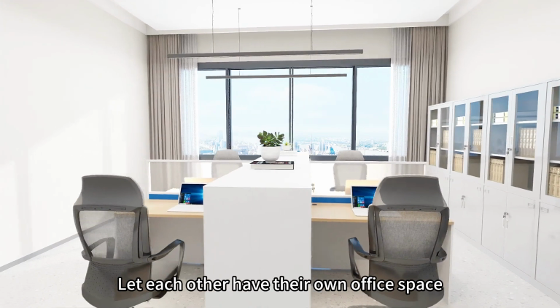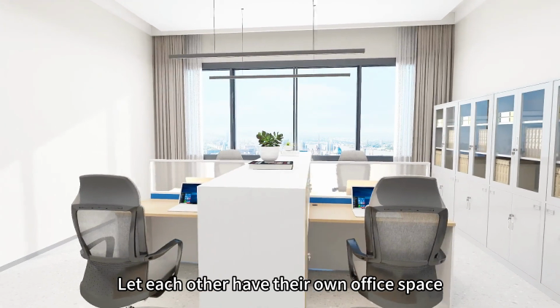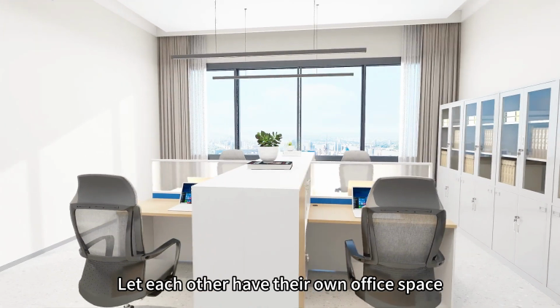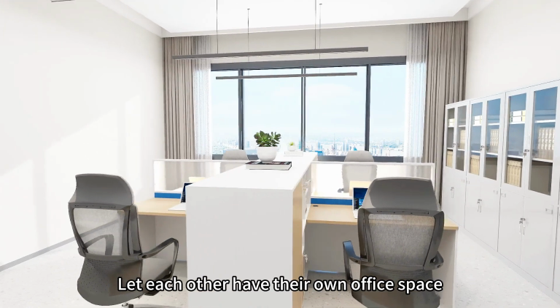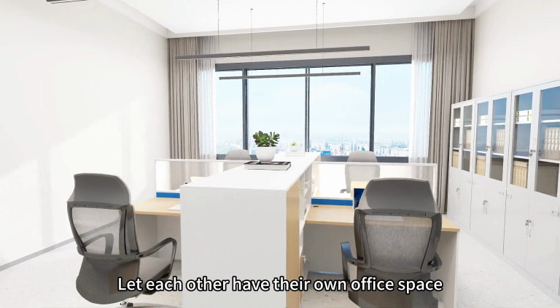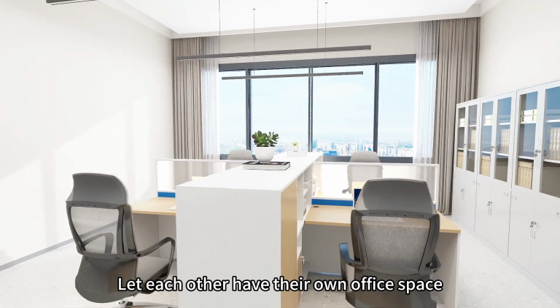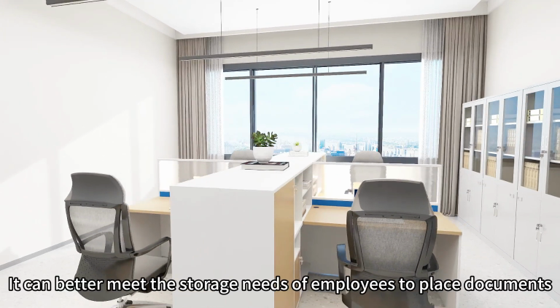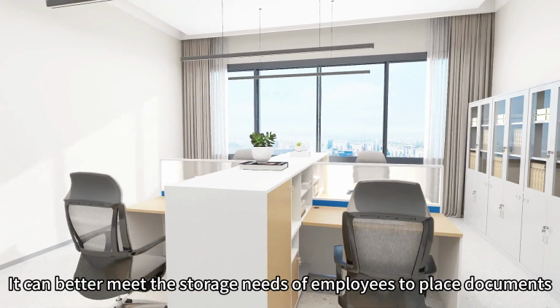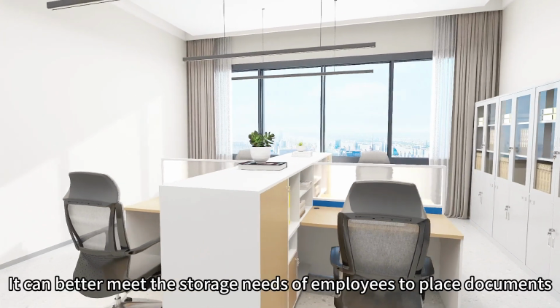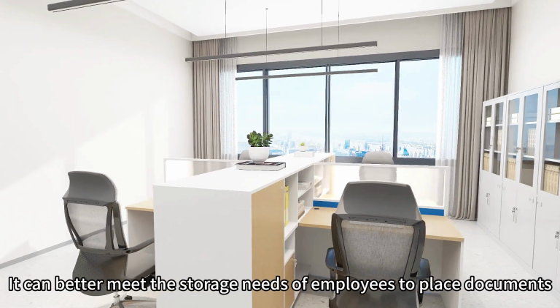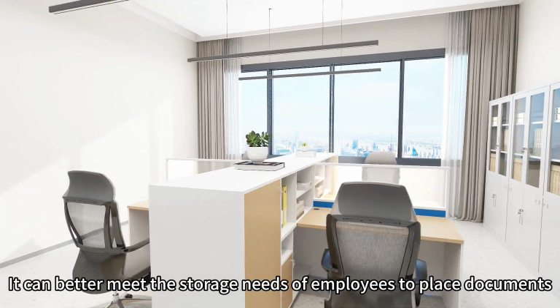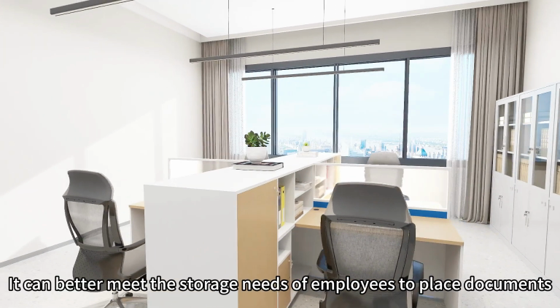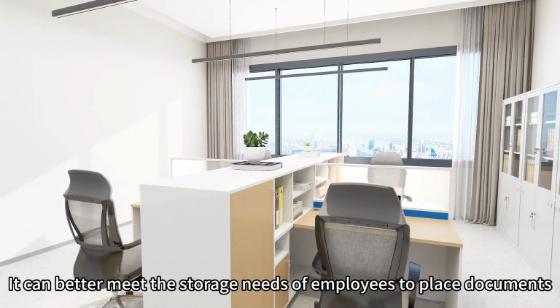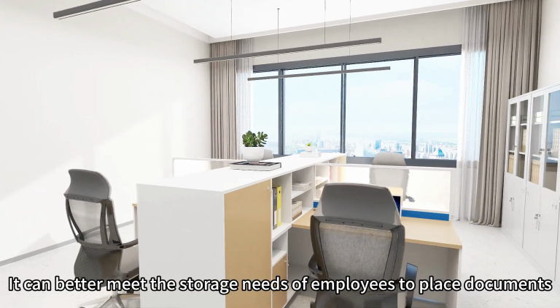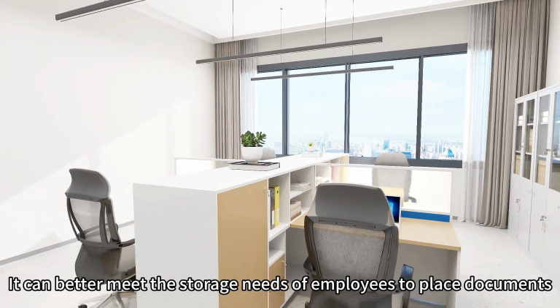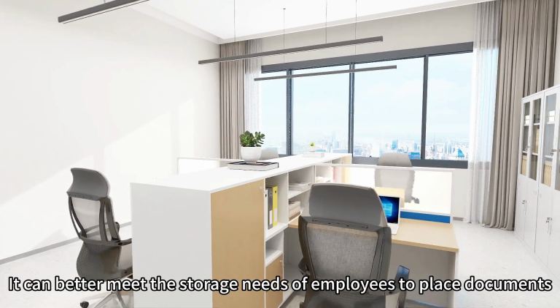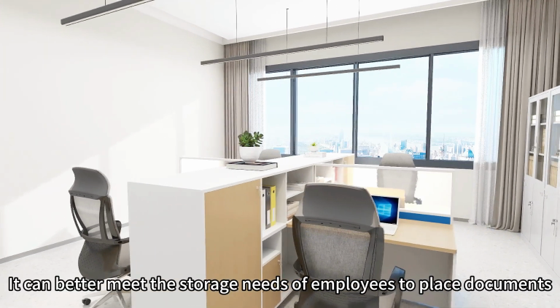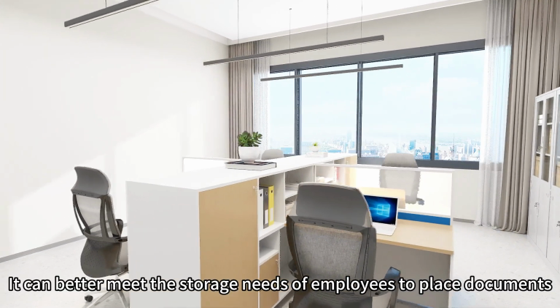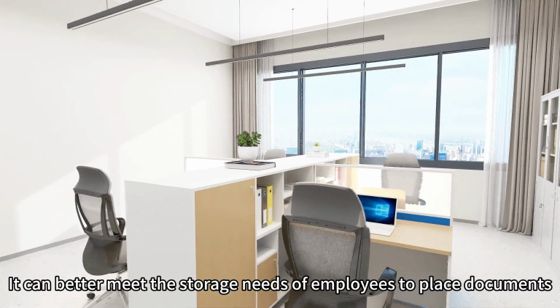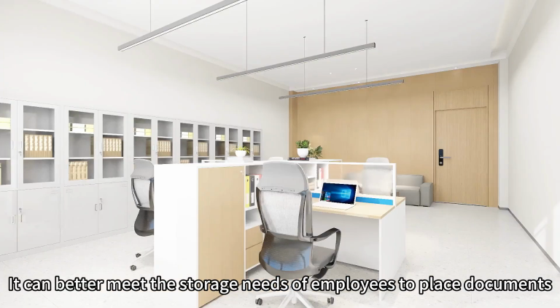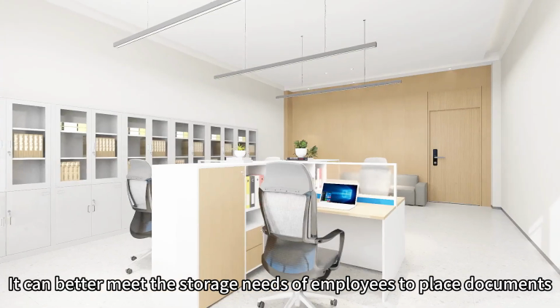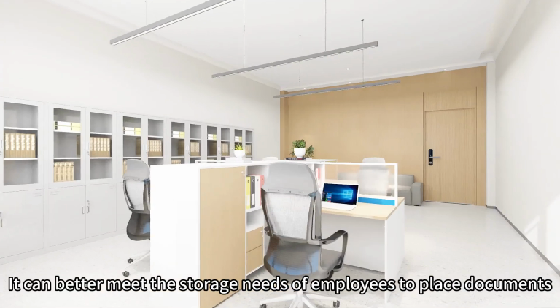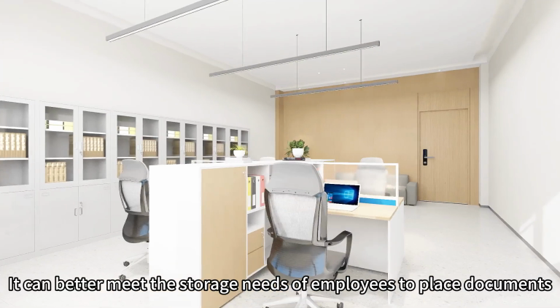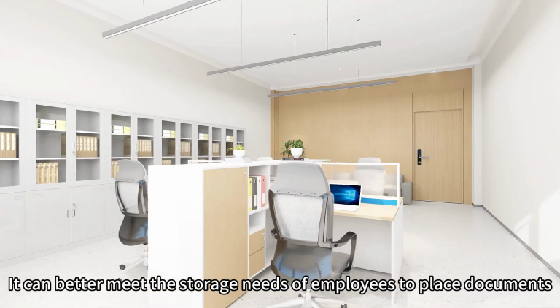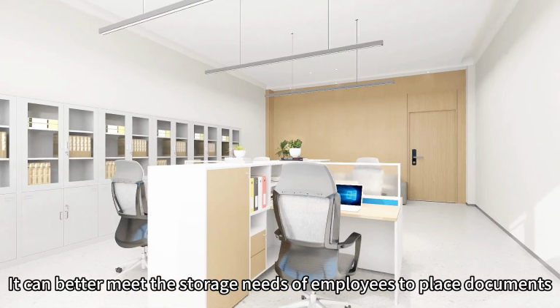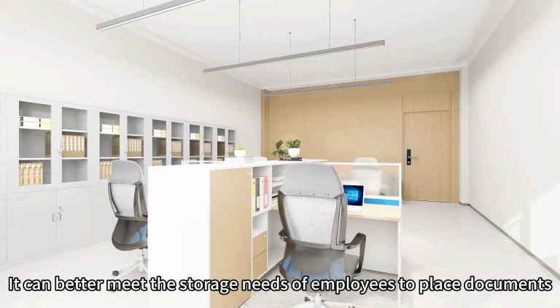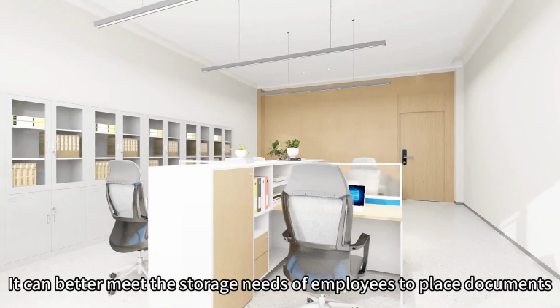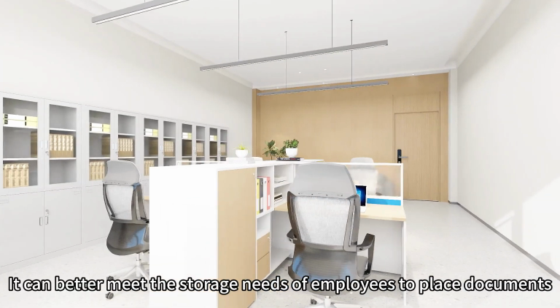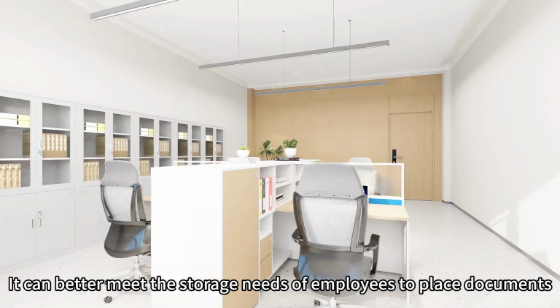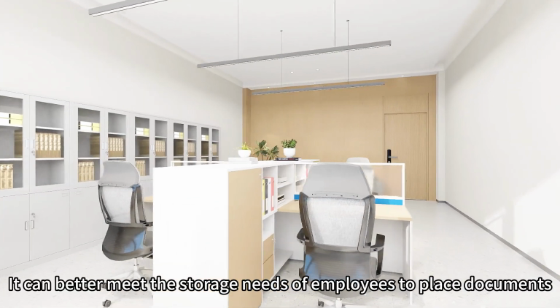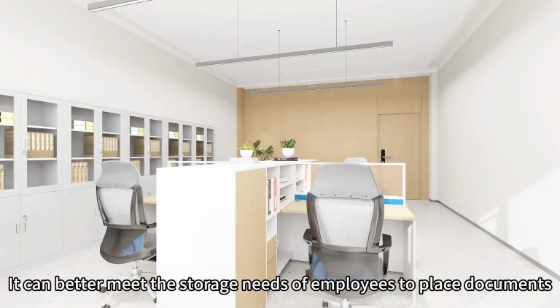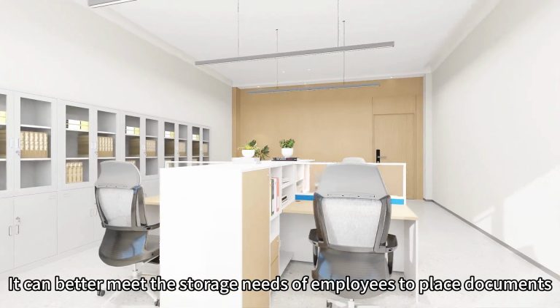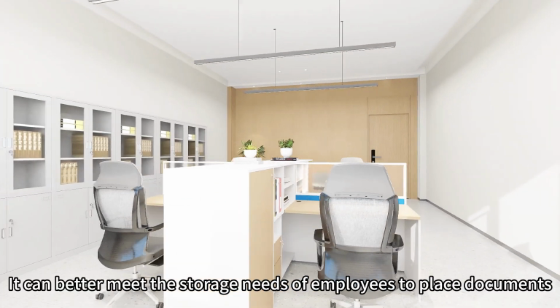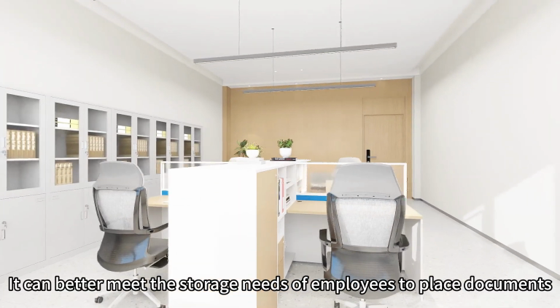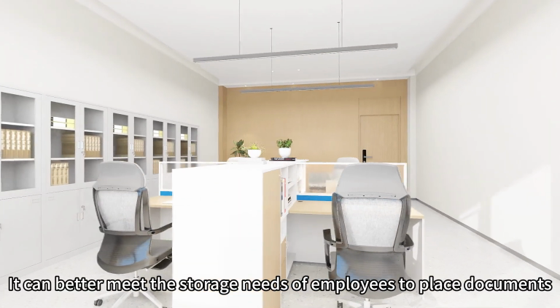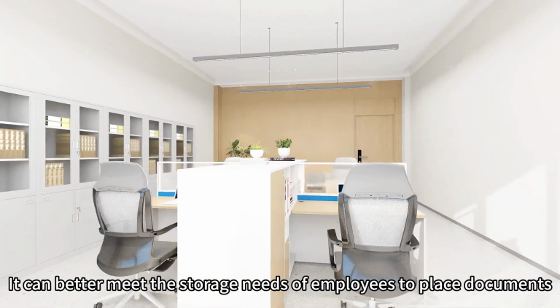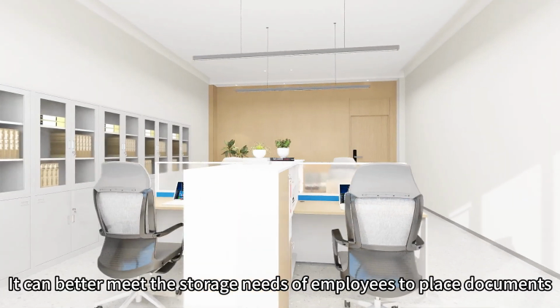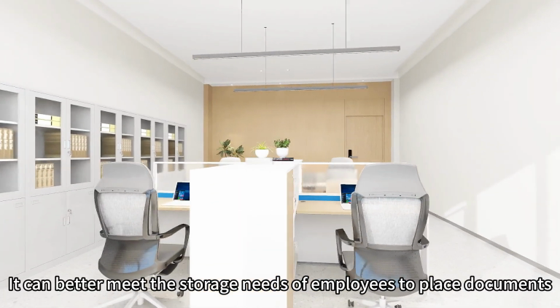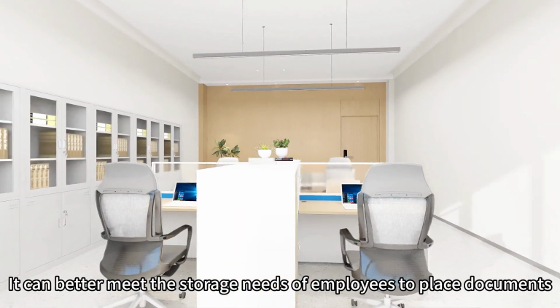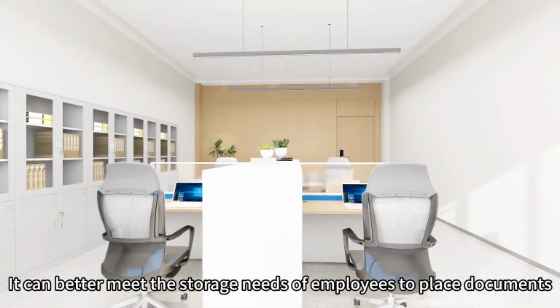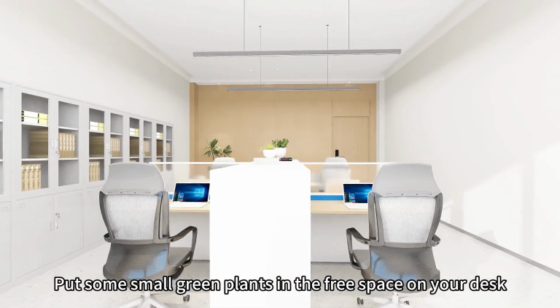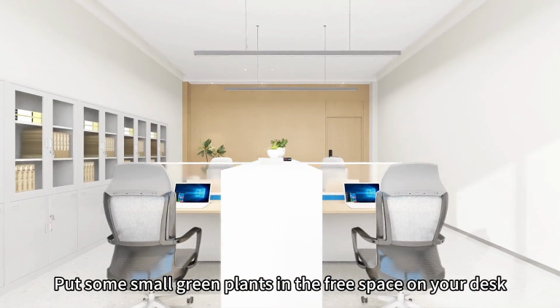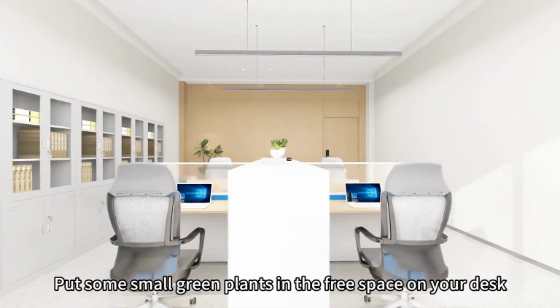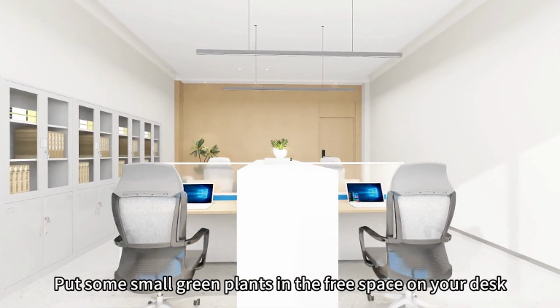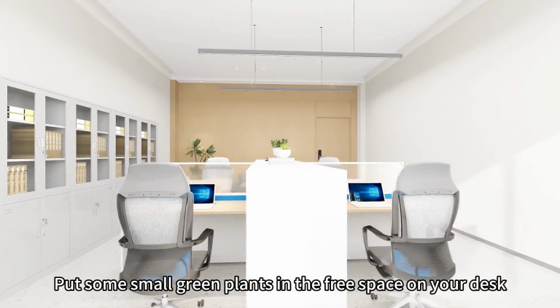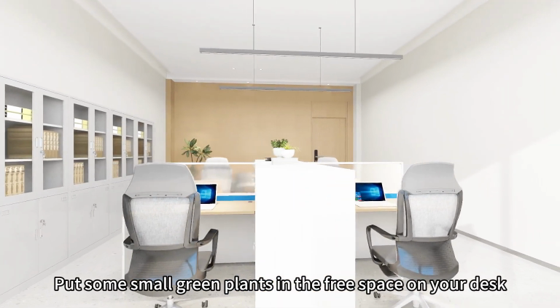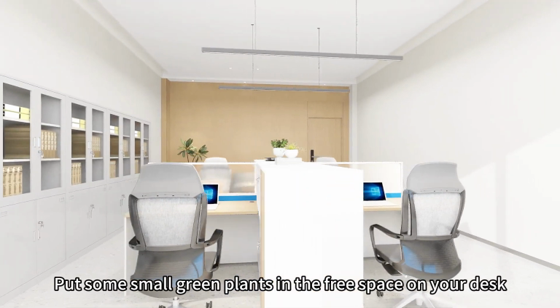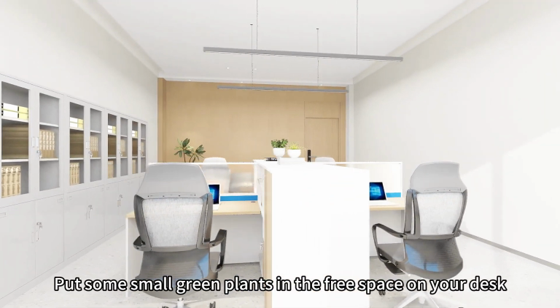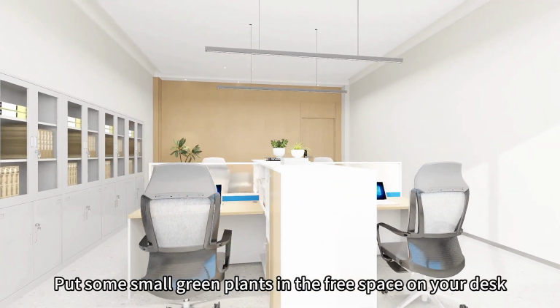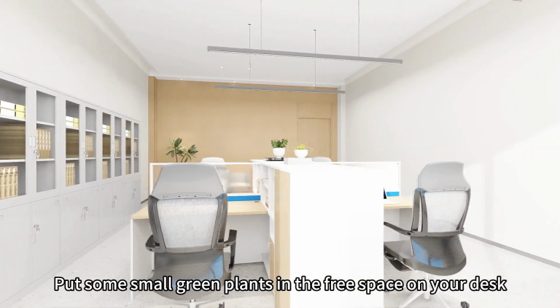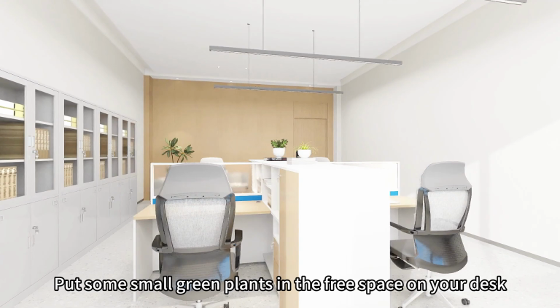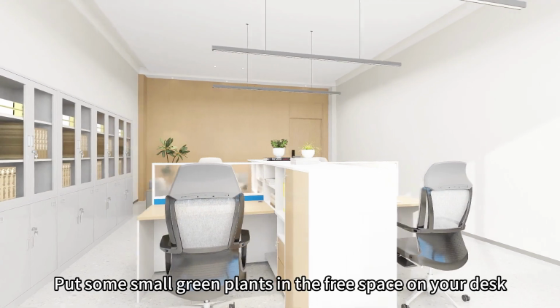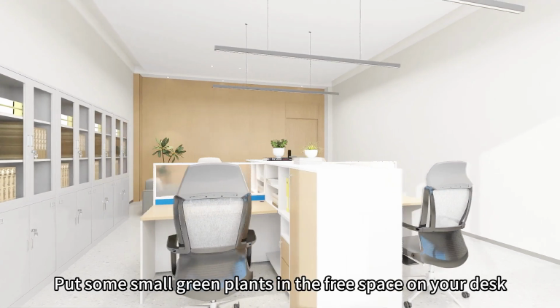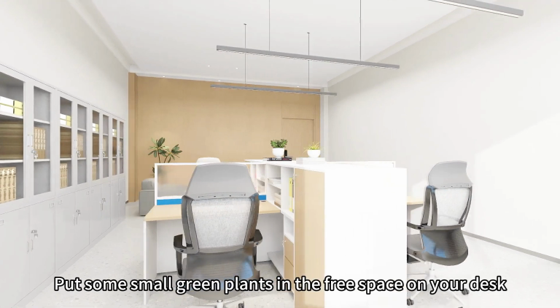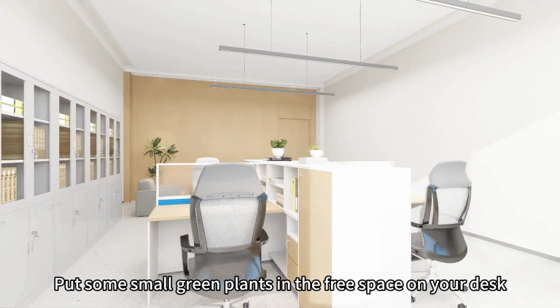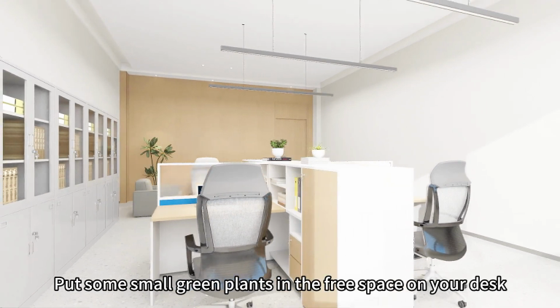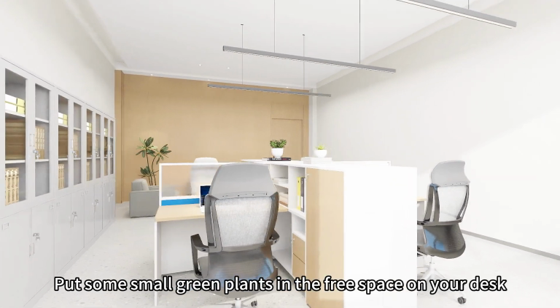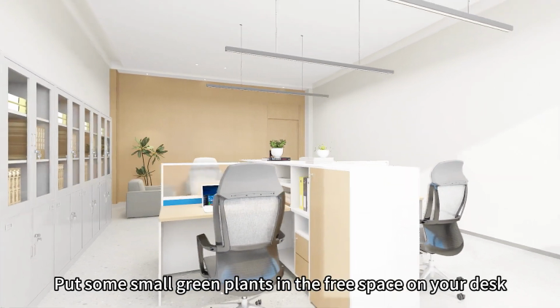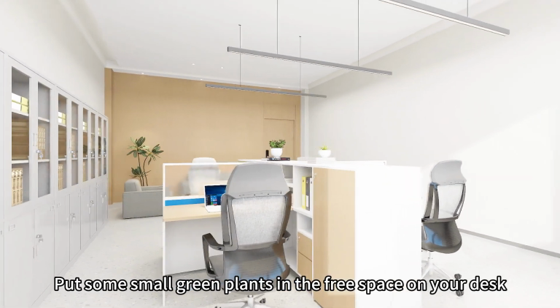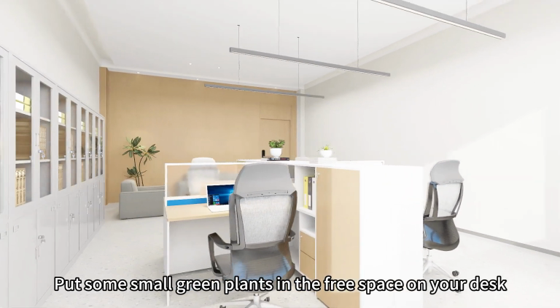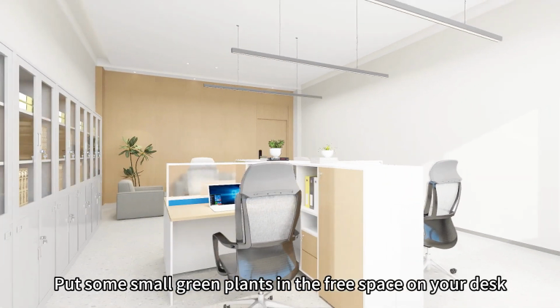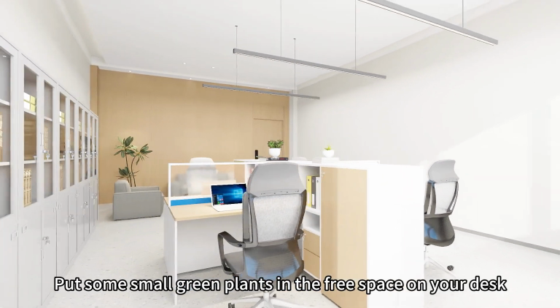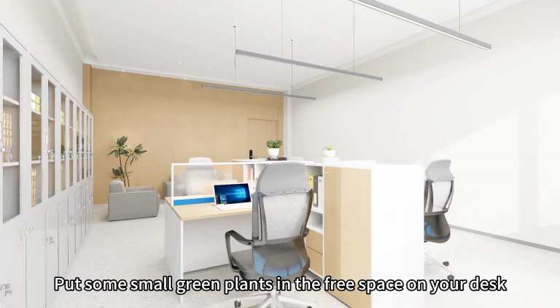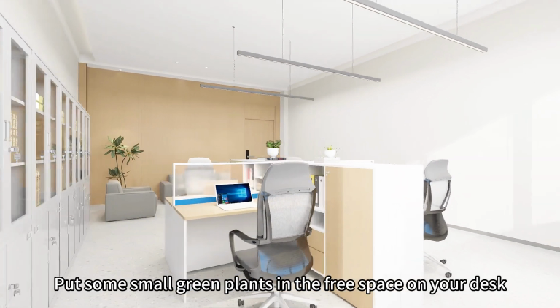It can better meet the storage needs of employees to place documents. Put some small green plants in the free space on your desk.